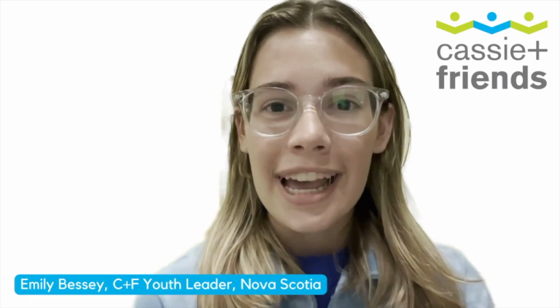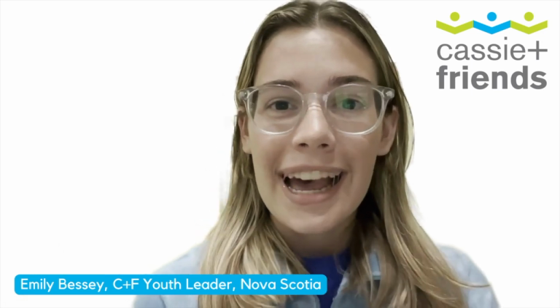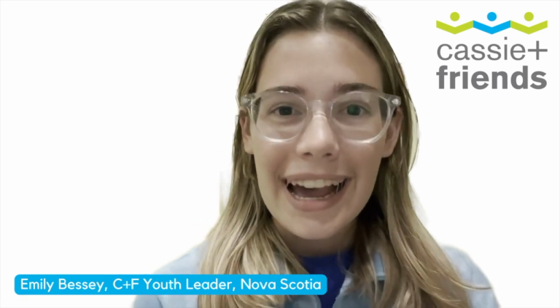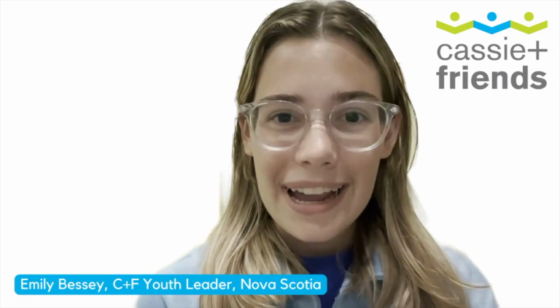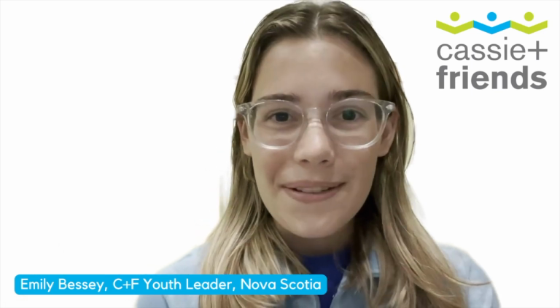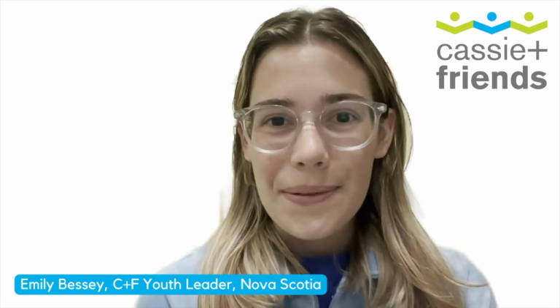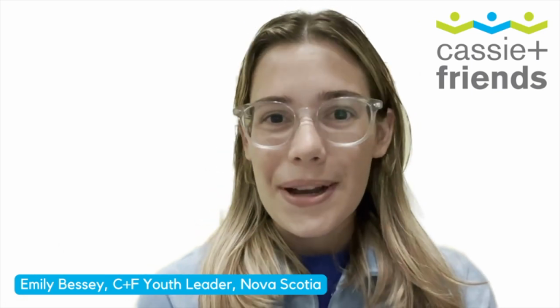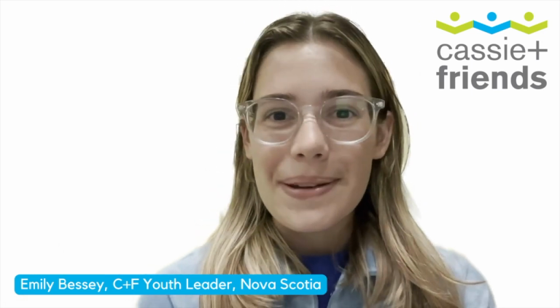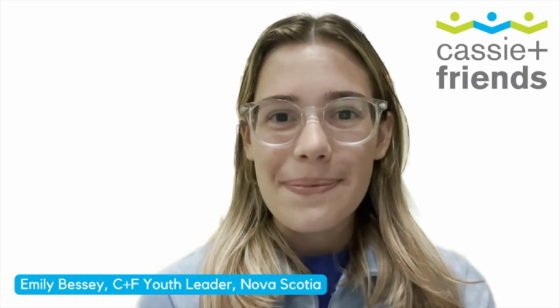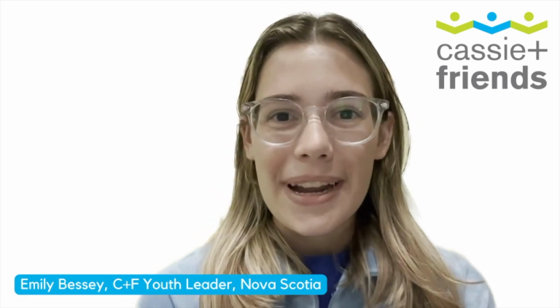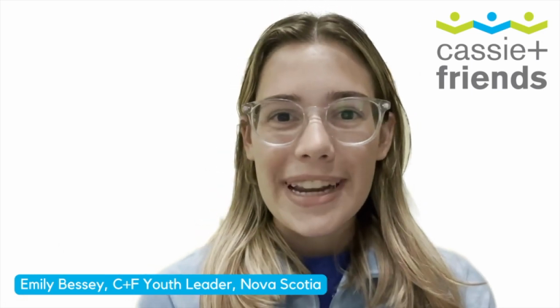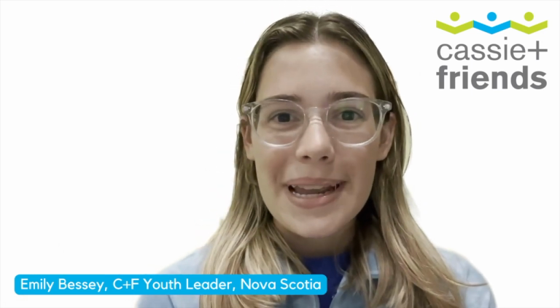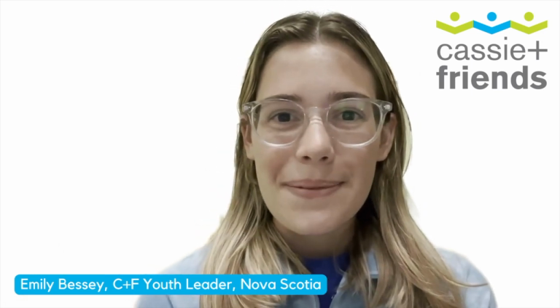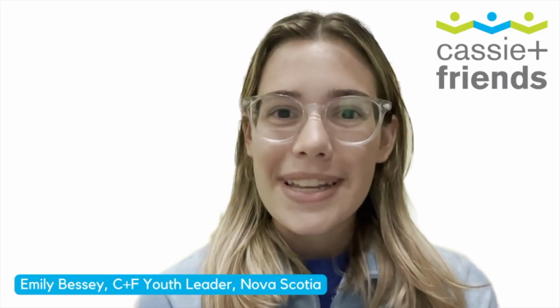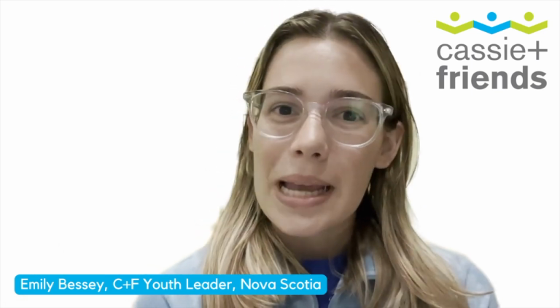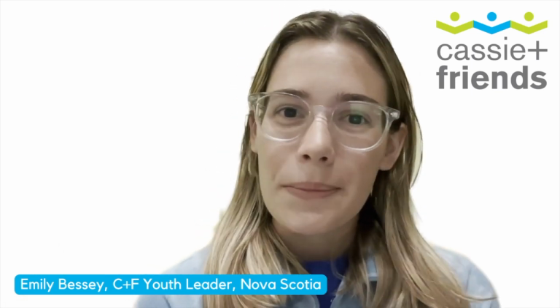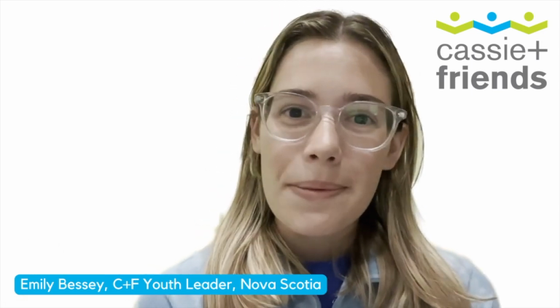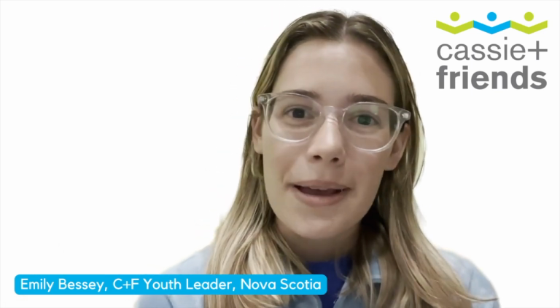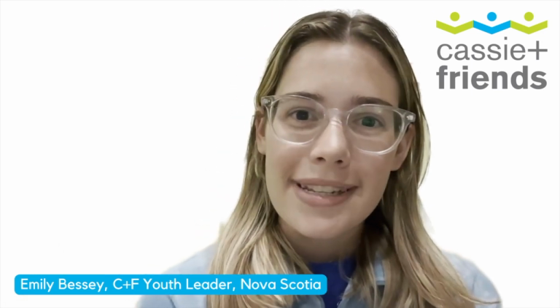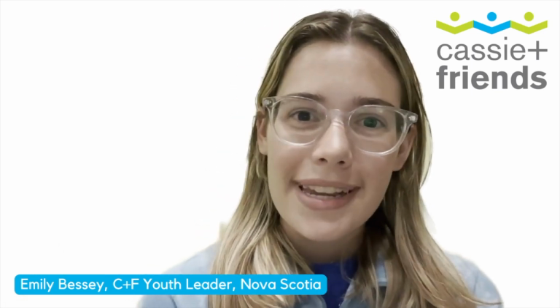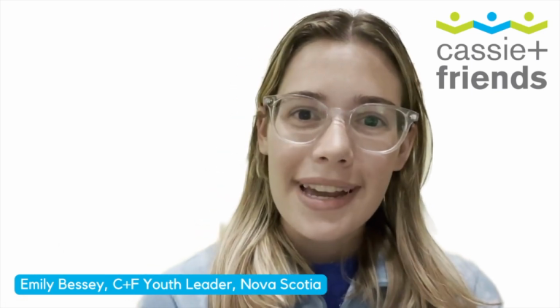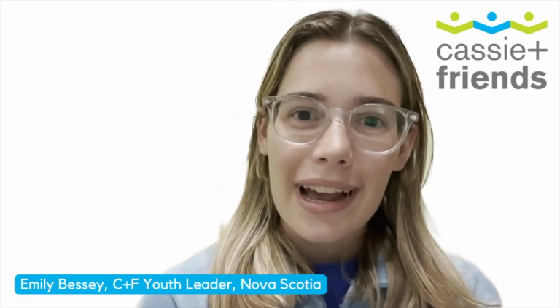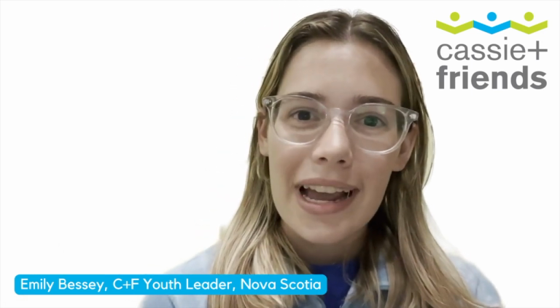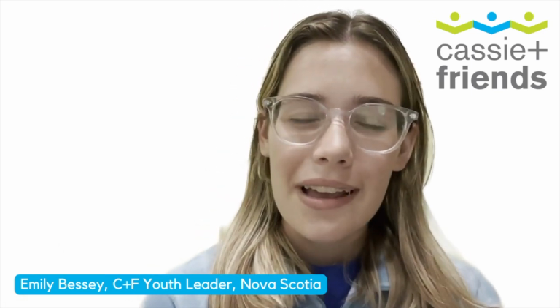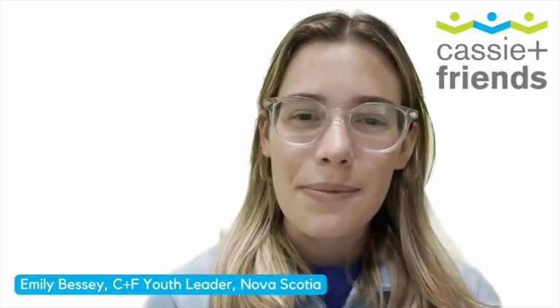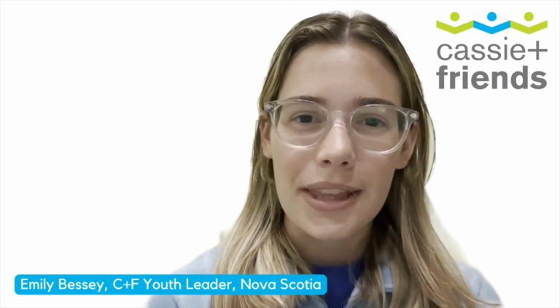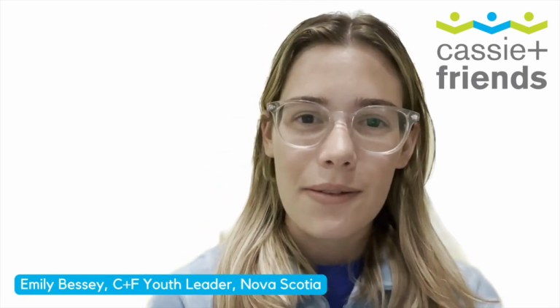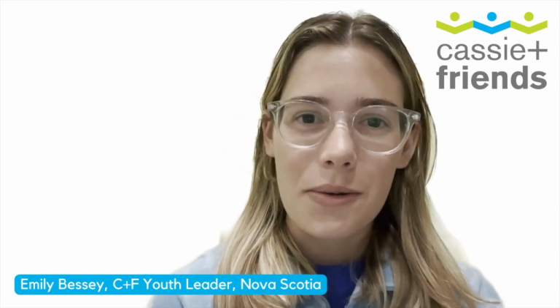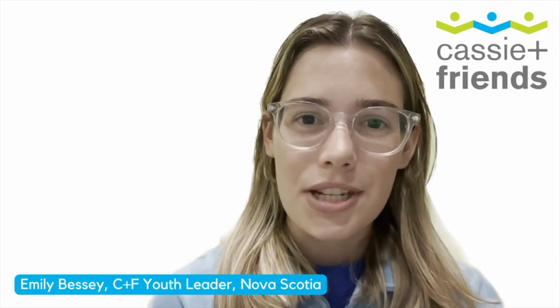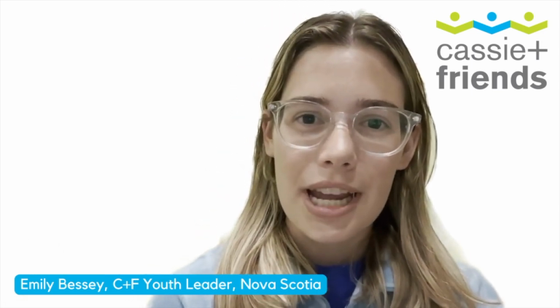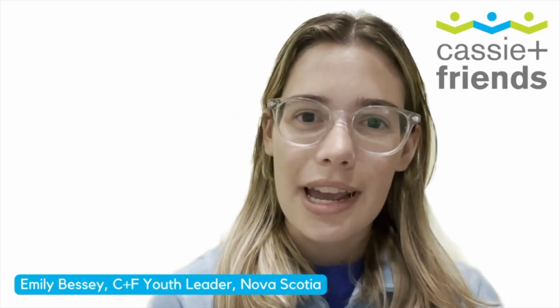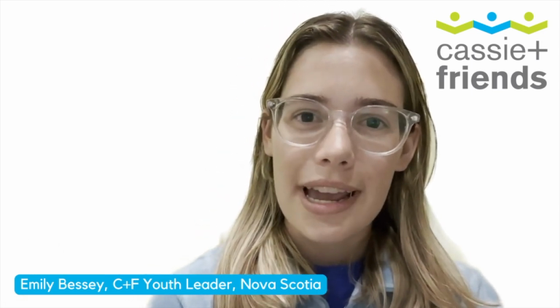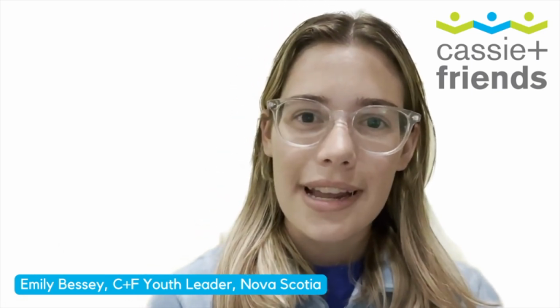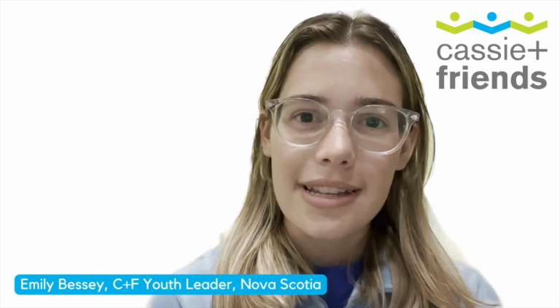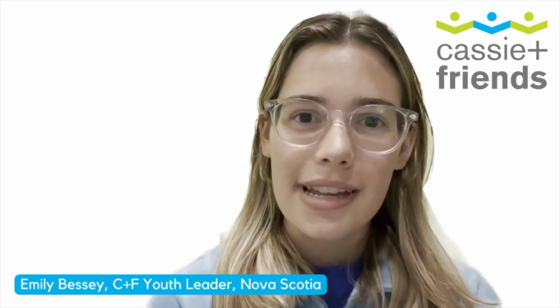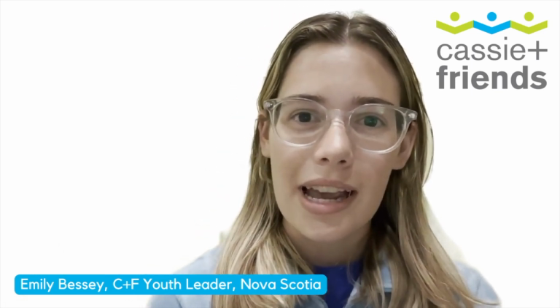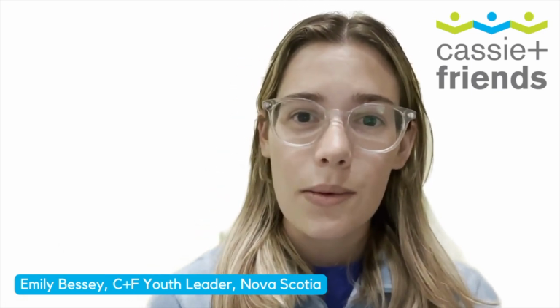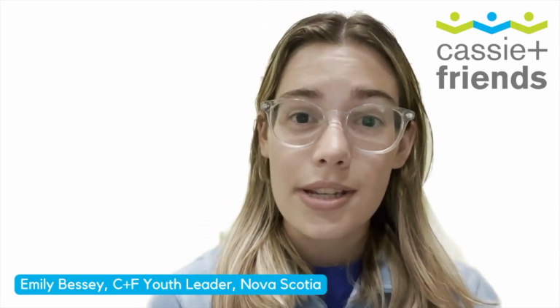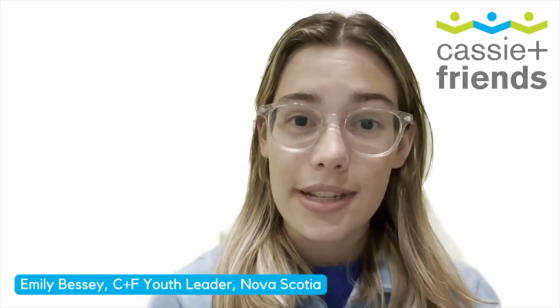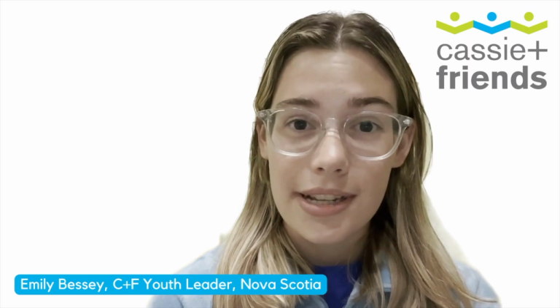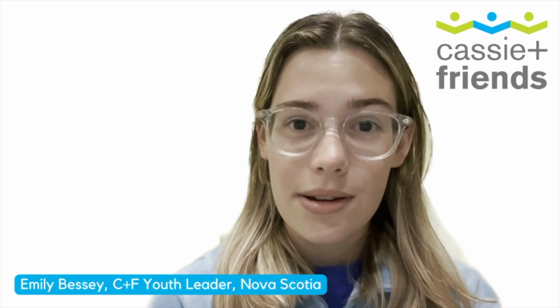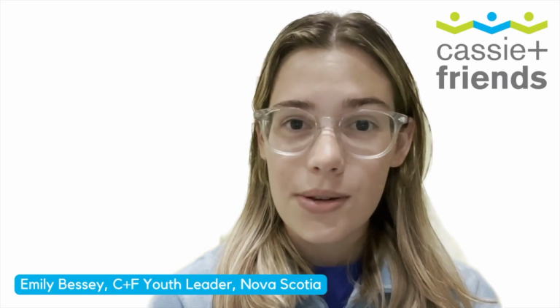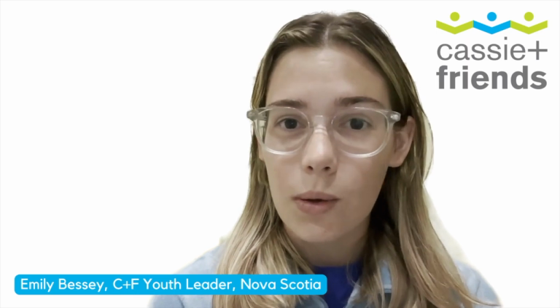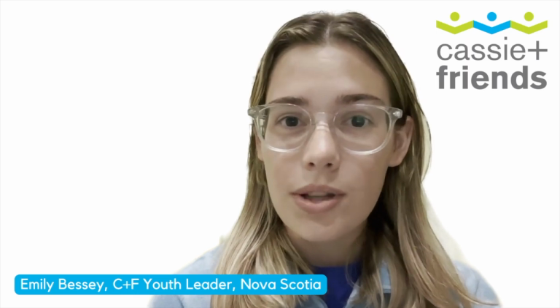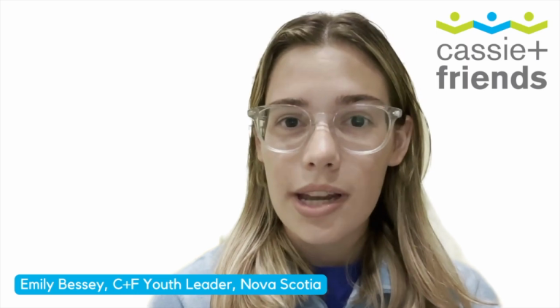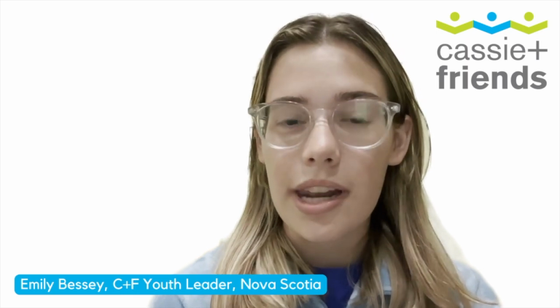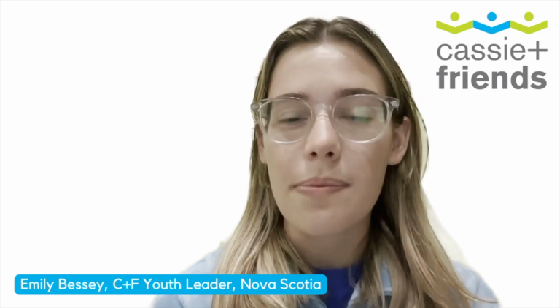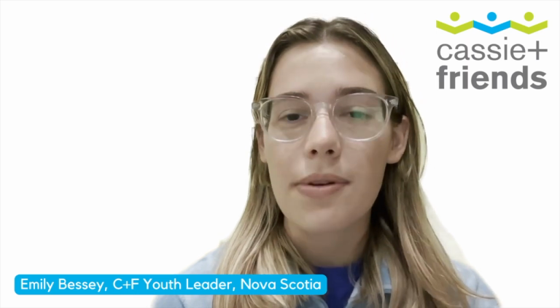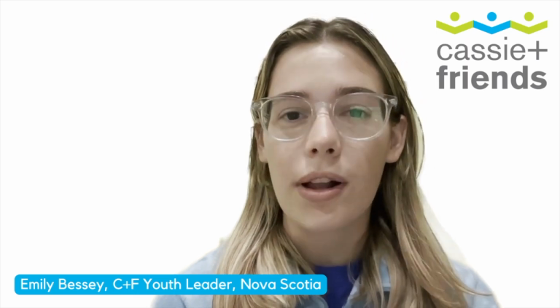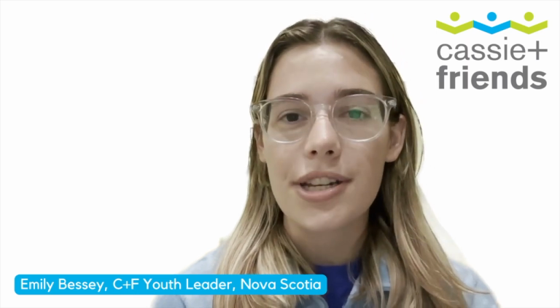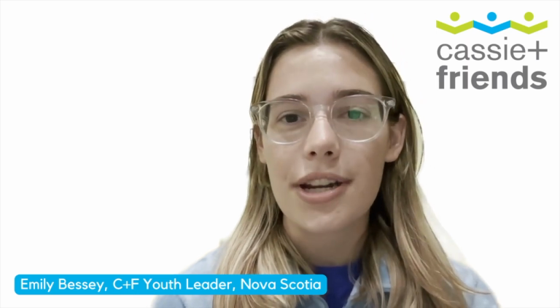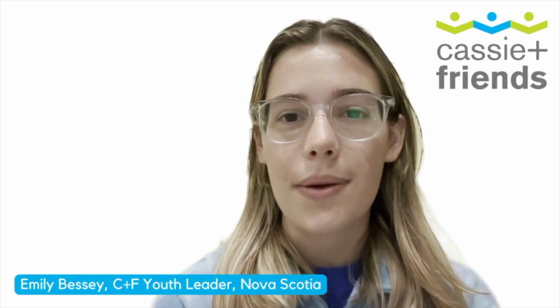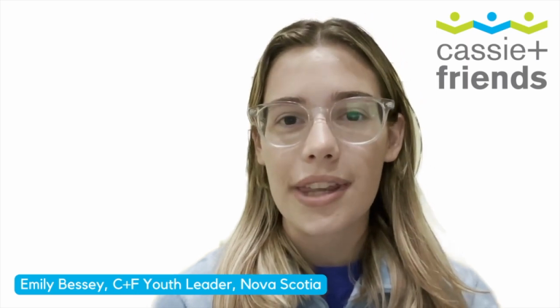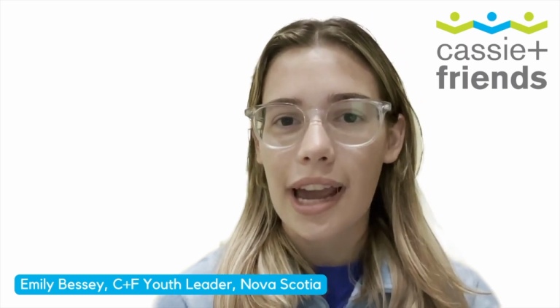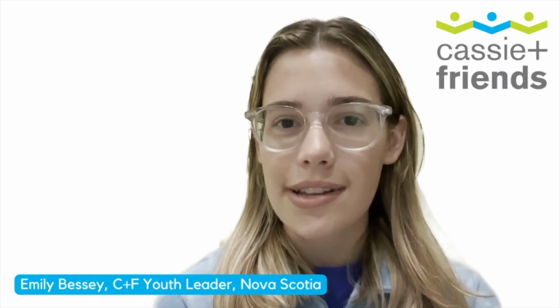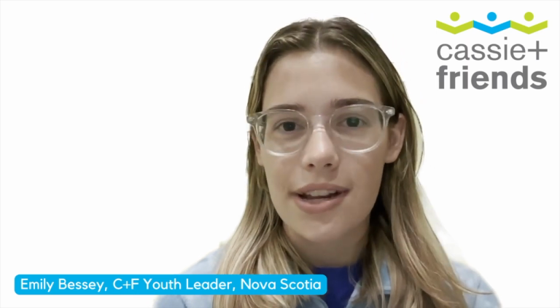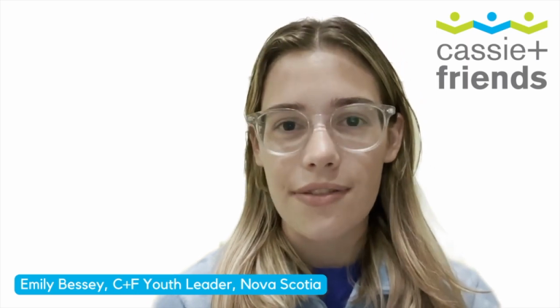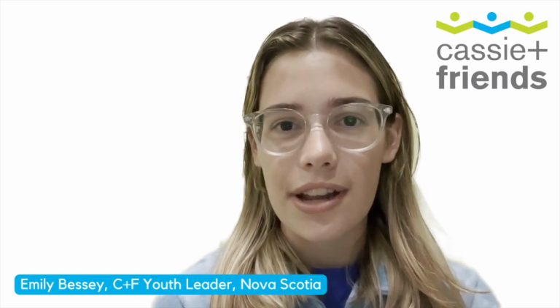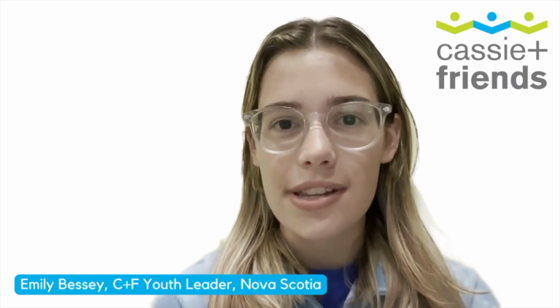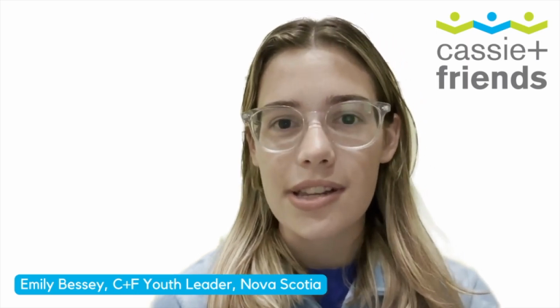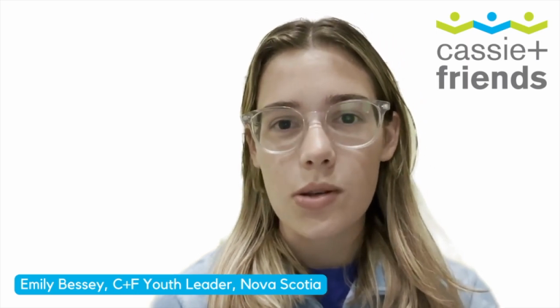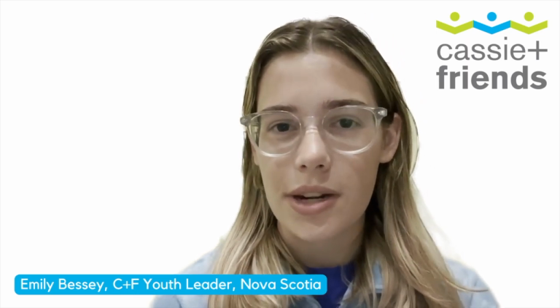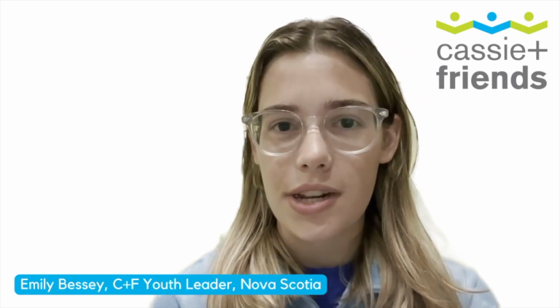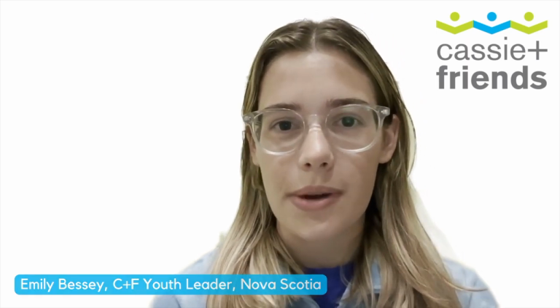Hi everyone, my name is Emily Bessie. I have been living with JIA since I was six years old, and I've been volunteering with Cassie and Friends since 2020.